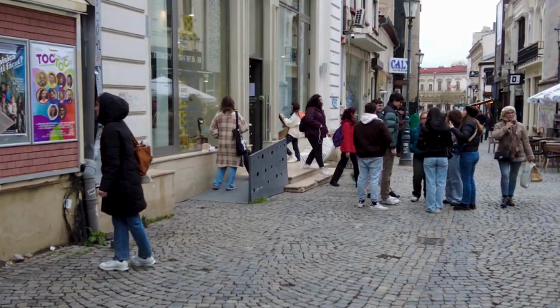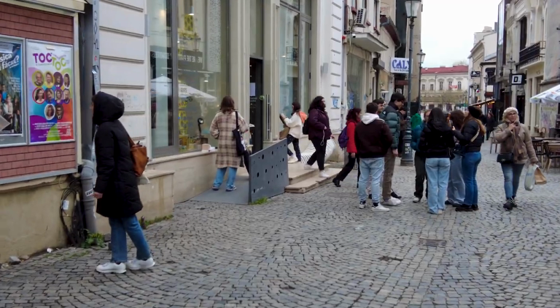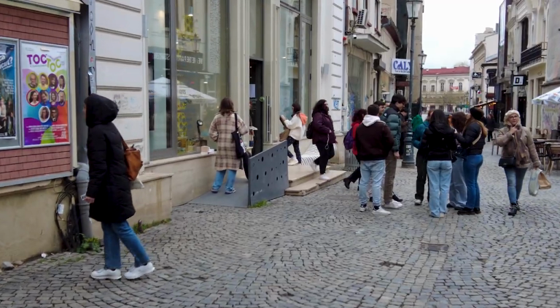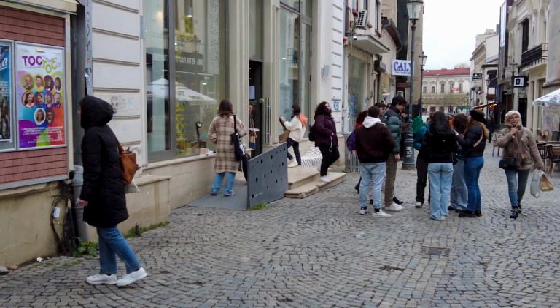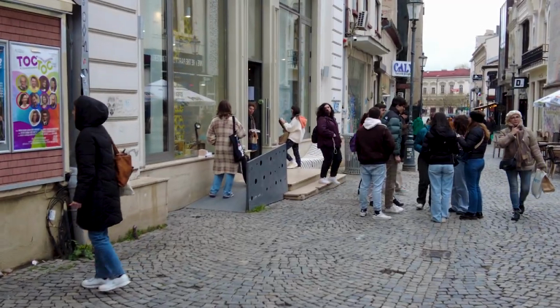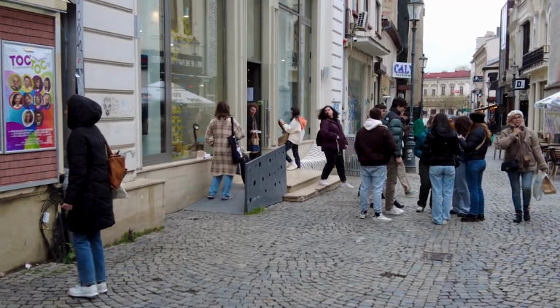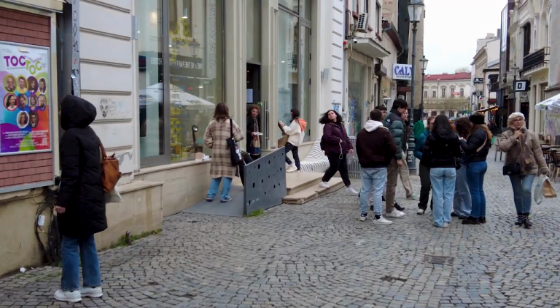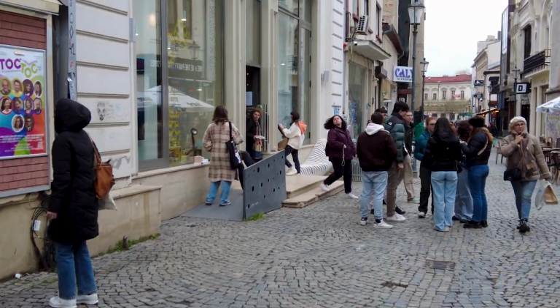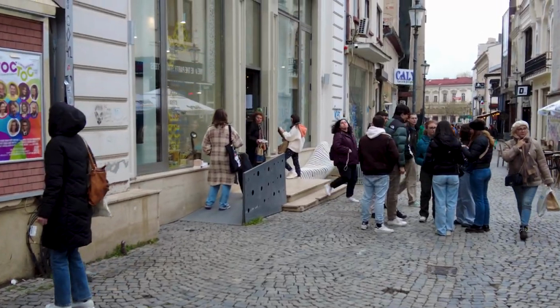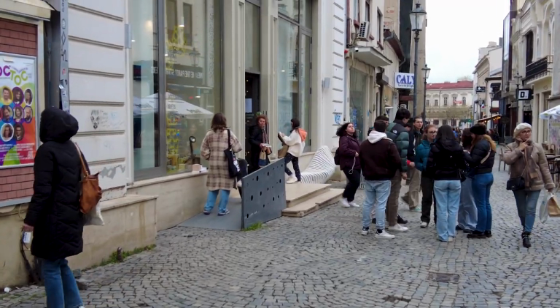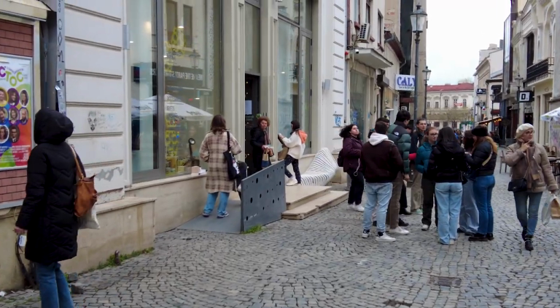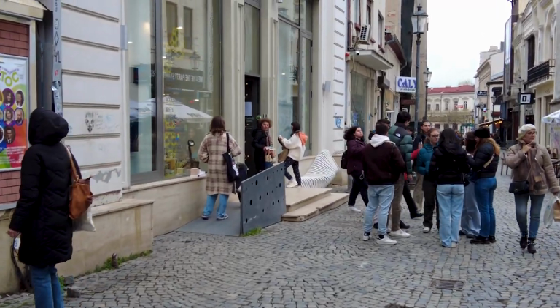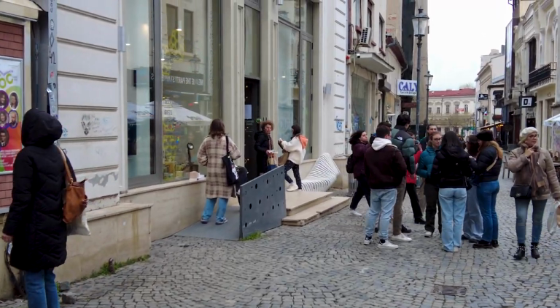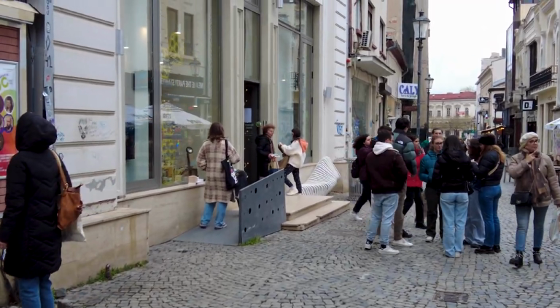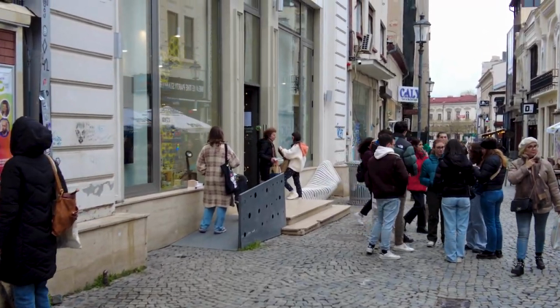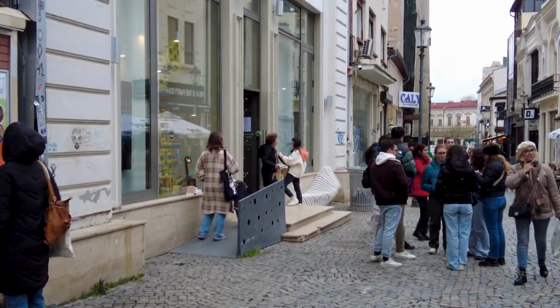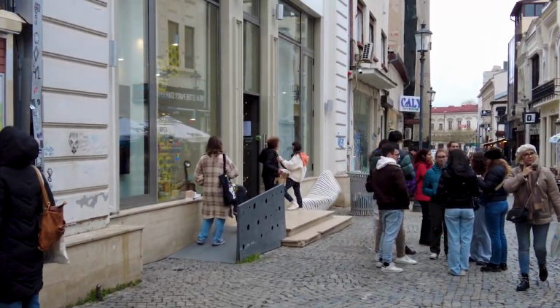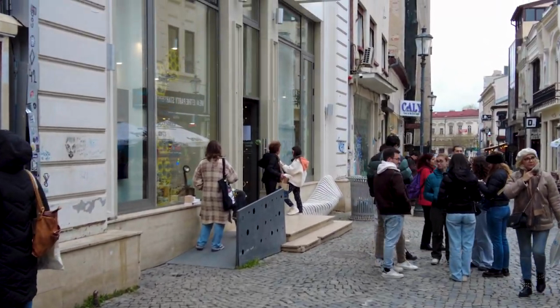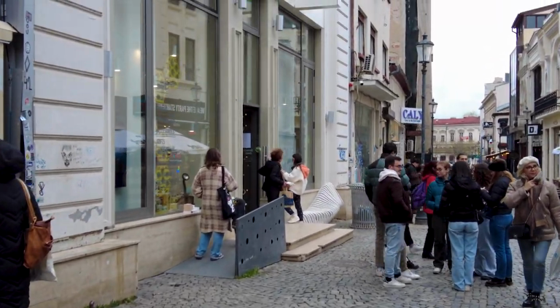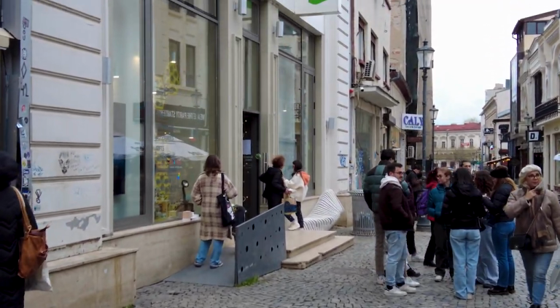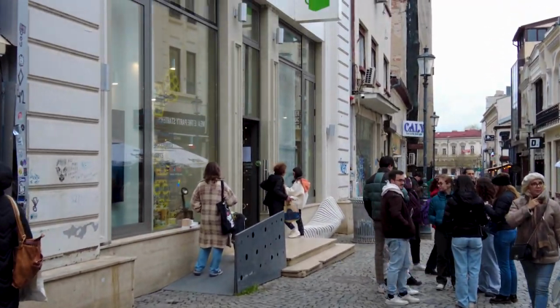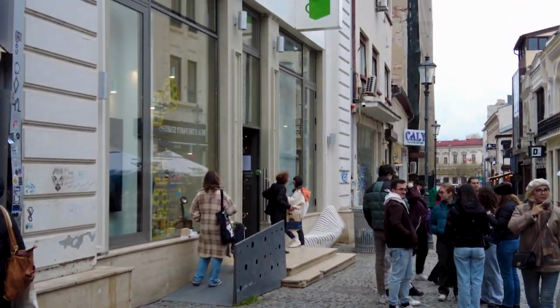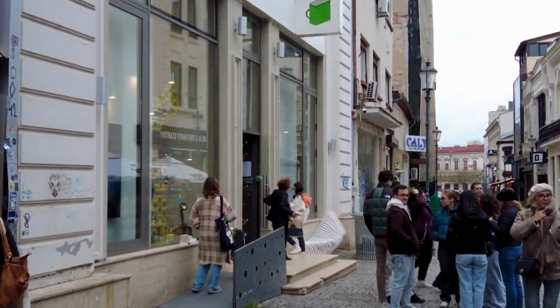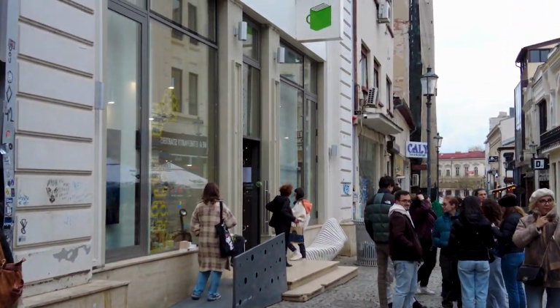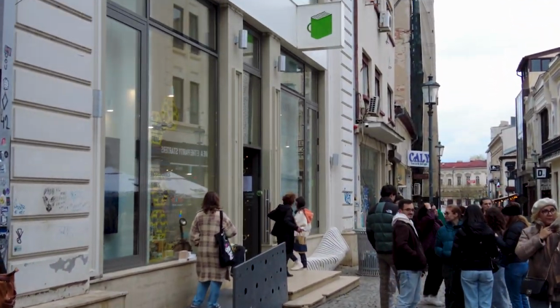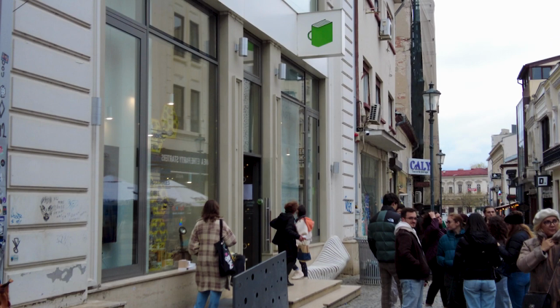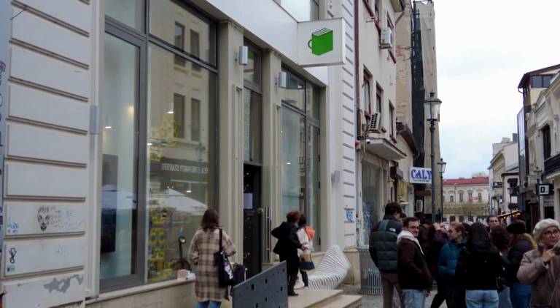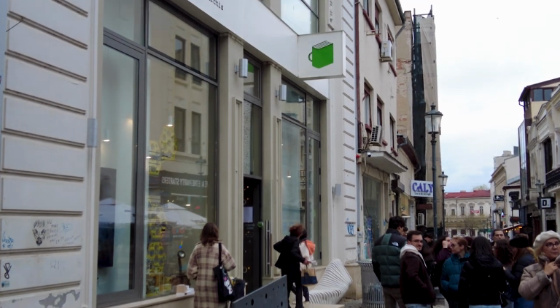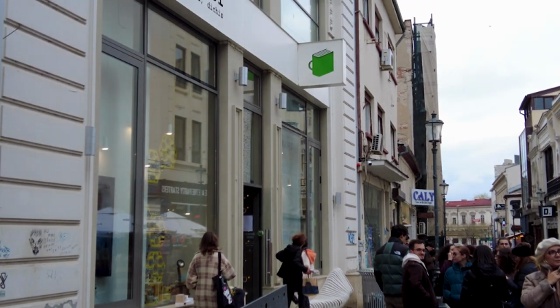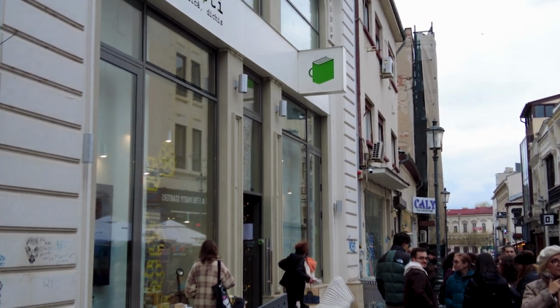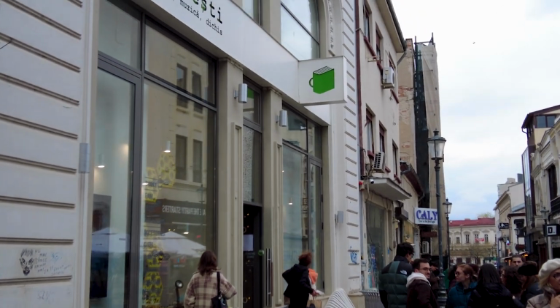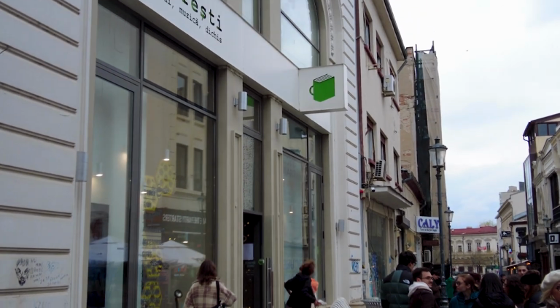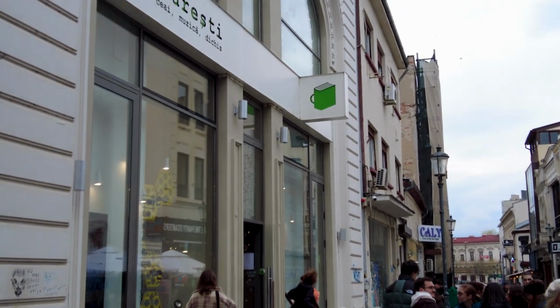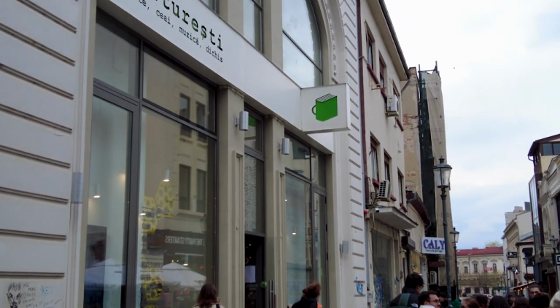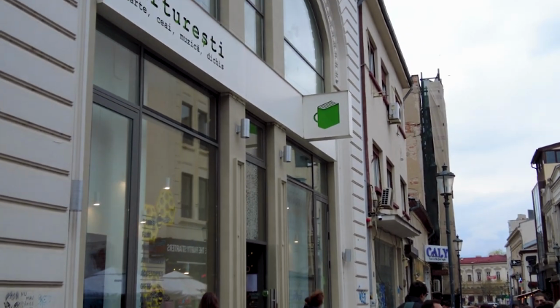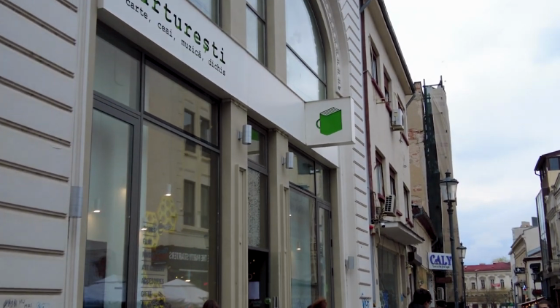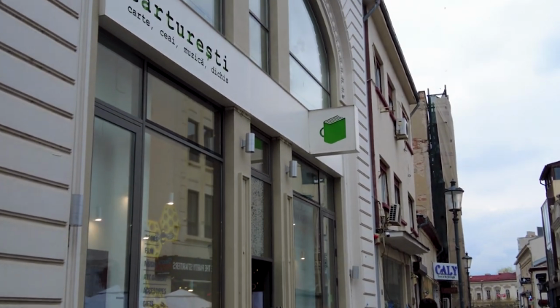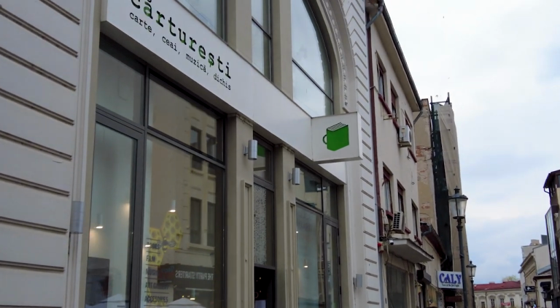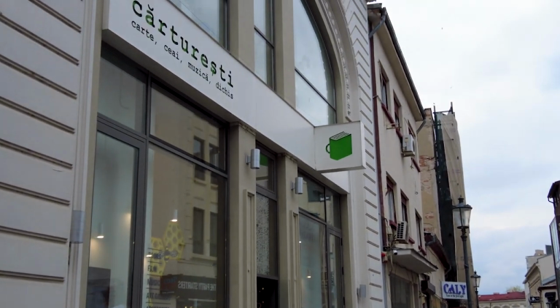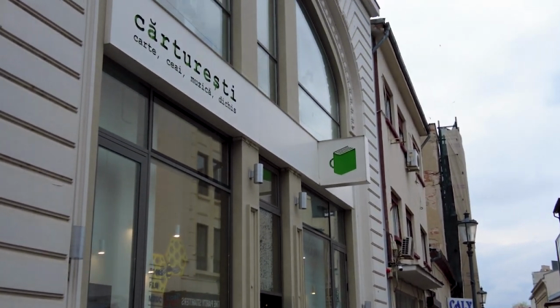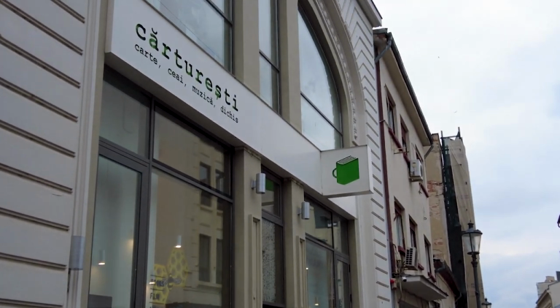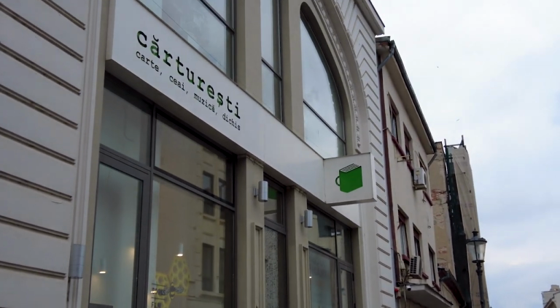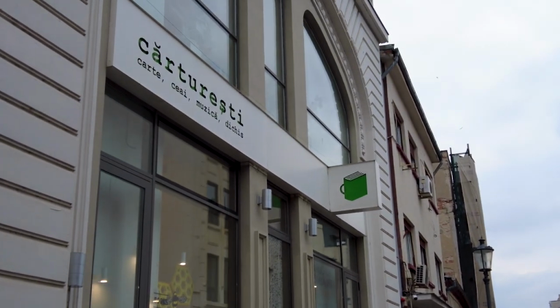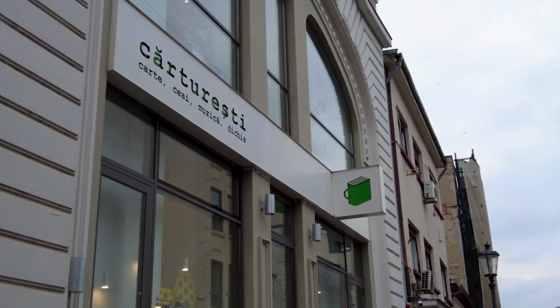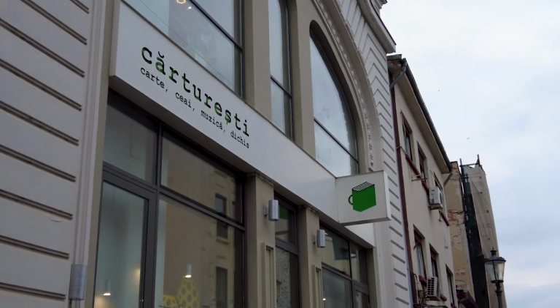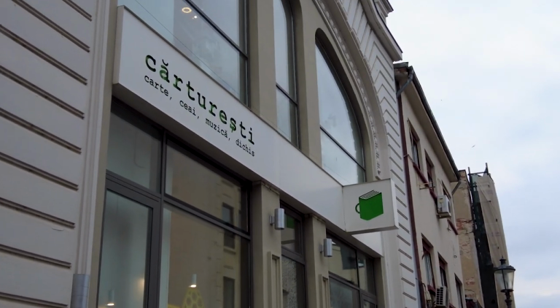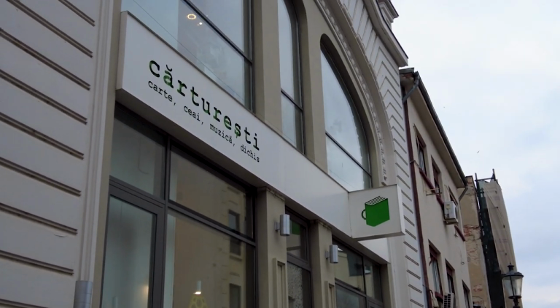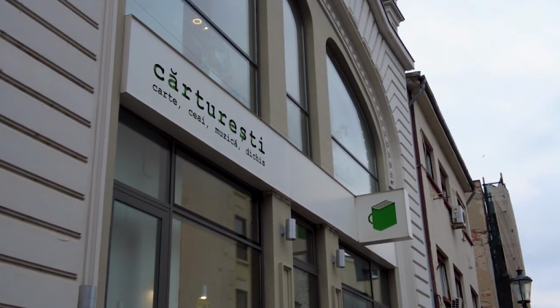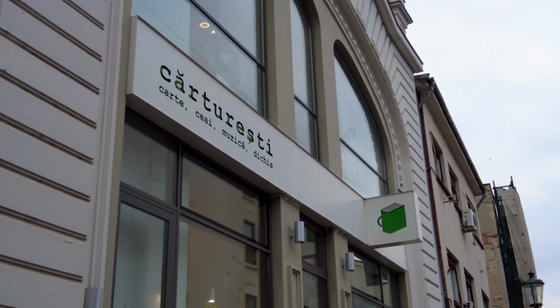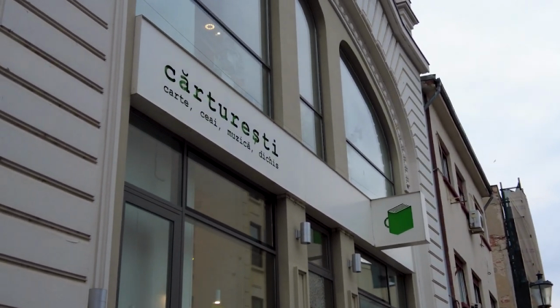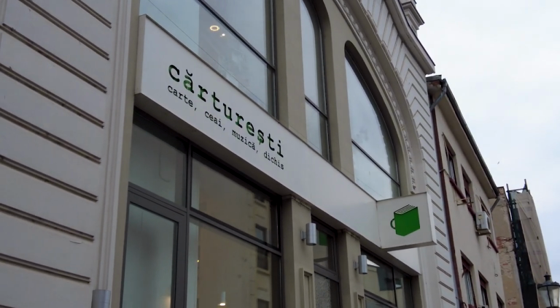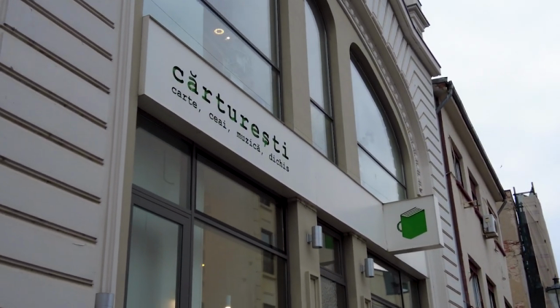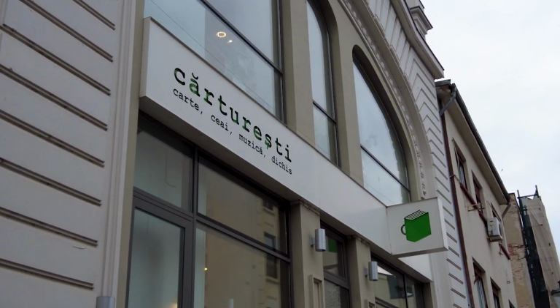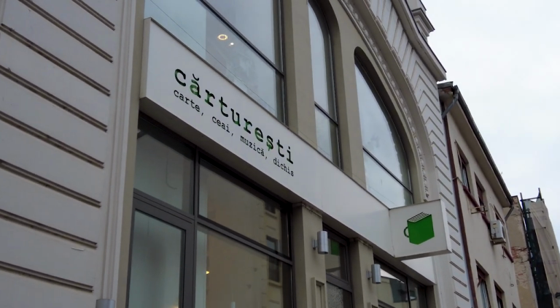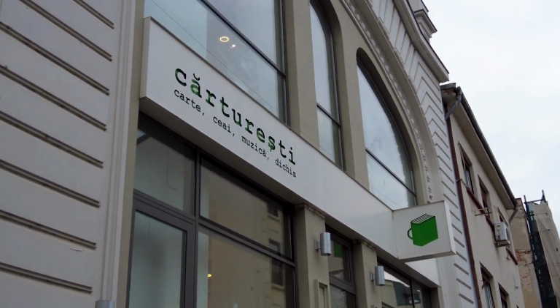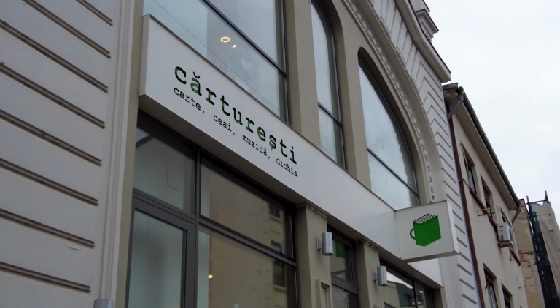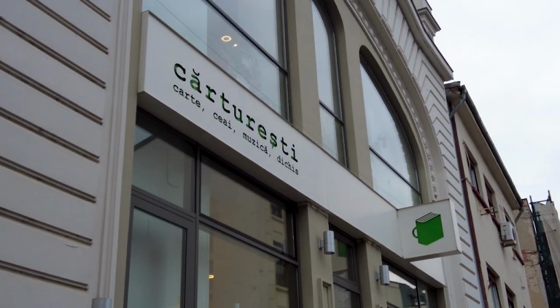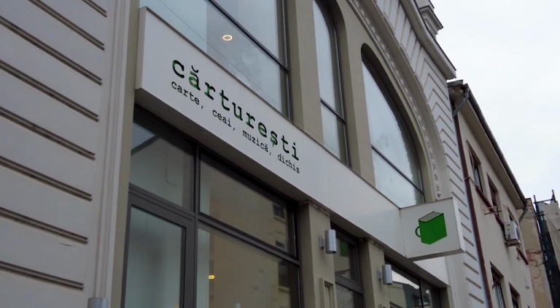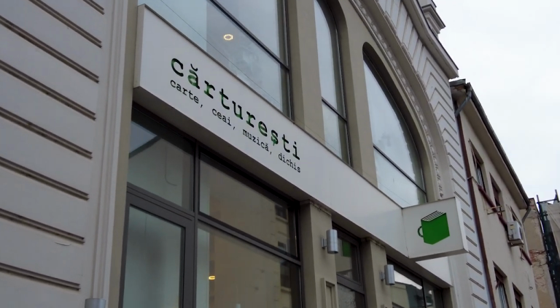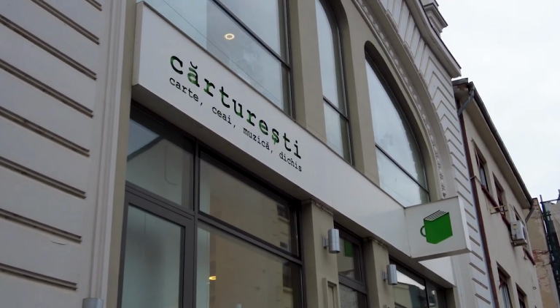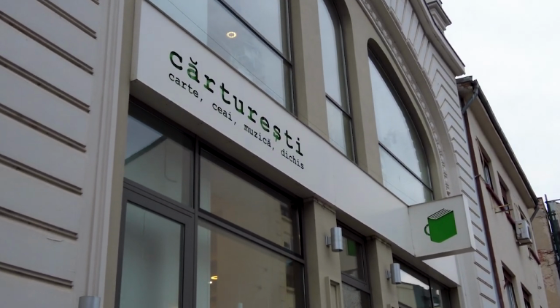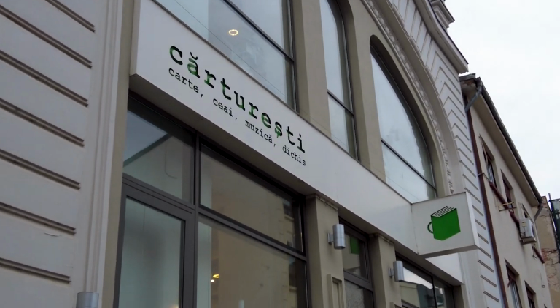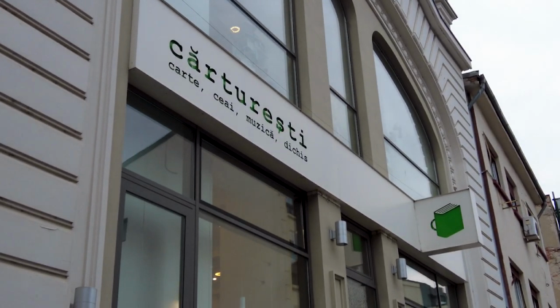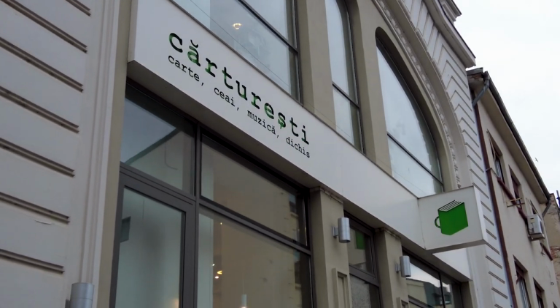And we've made it to the bookstore. This is the famous Instagrammable bookstore of Bucharest.